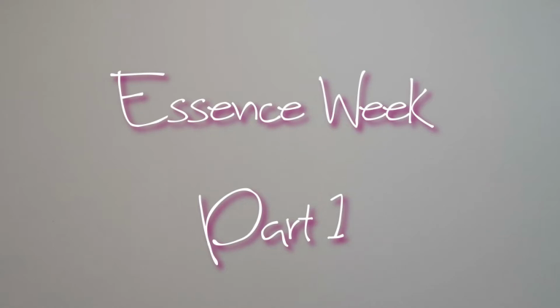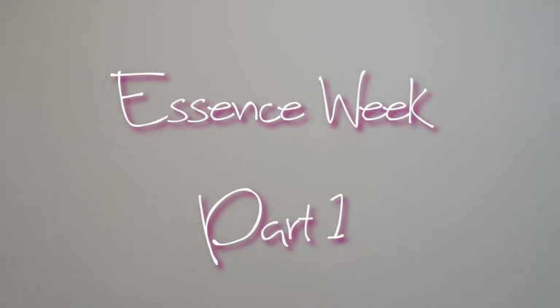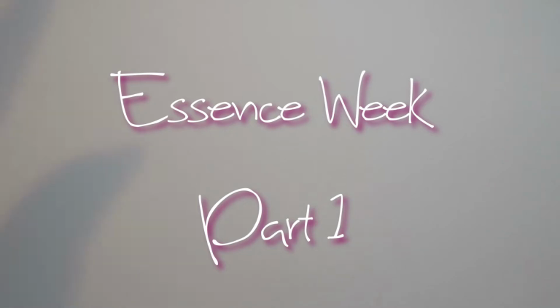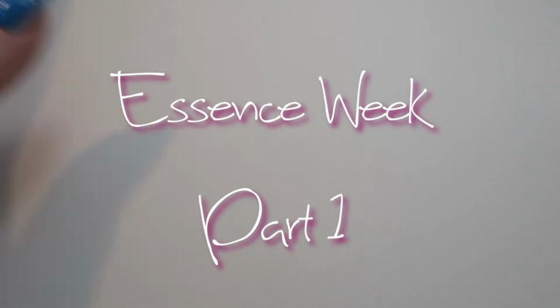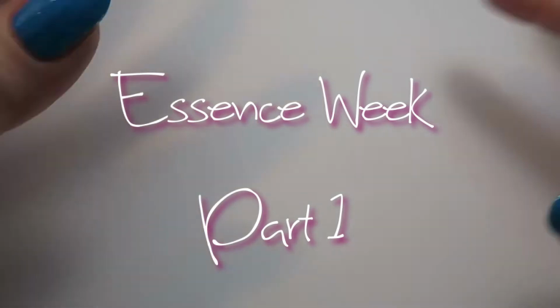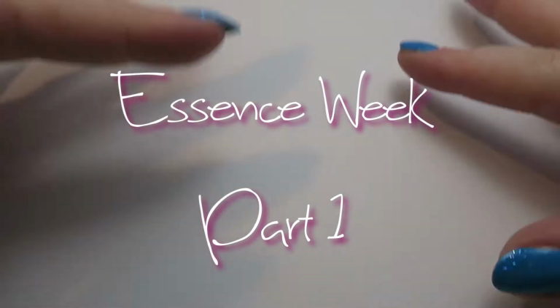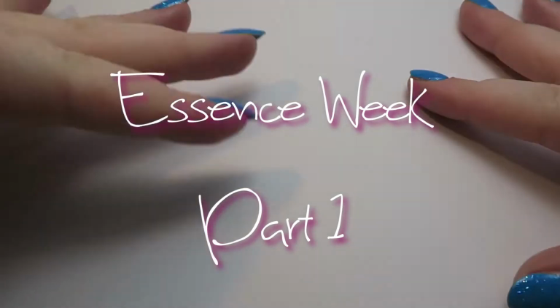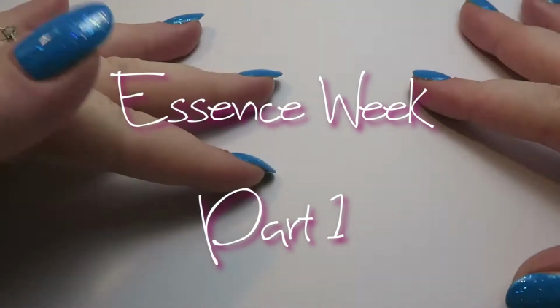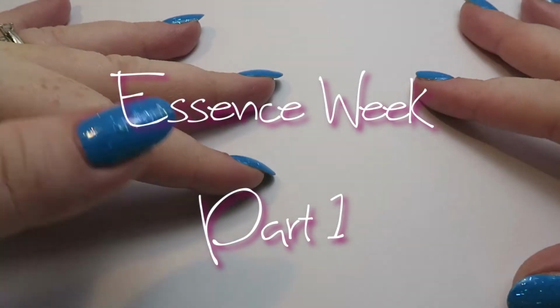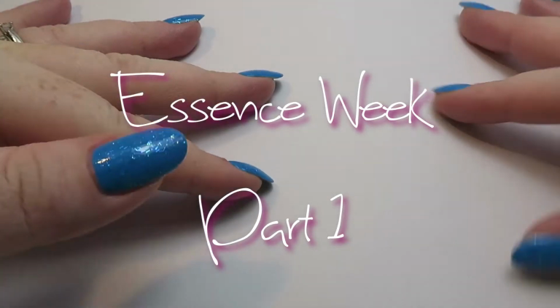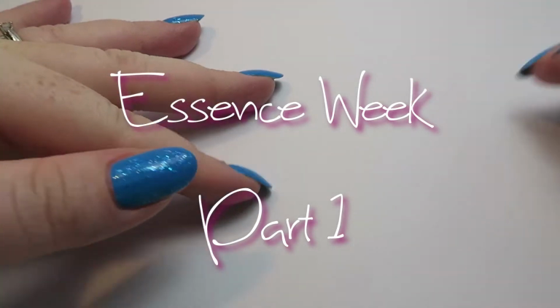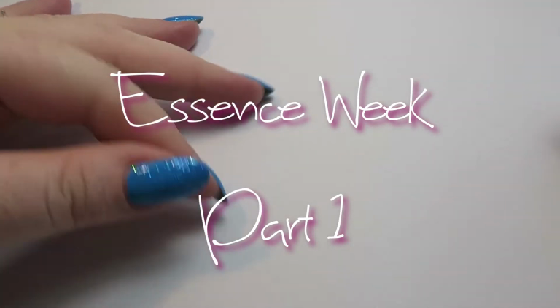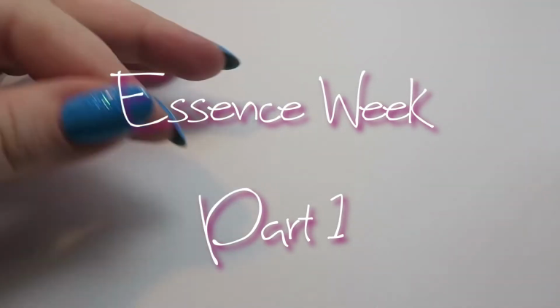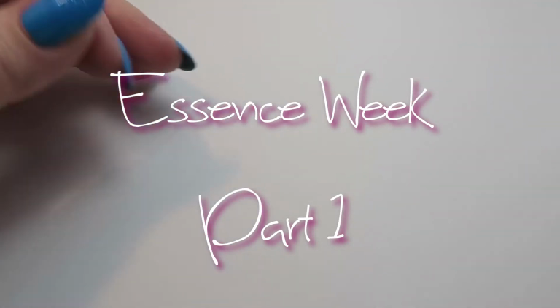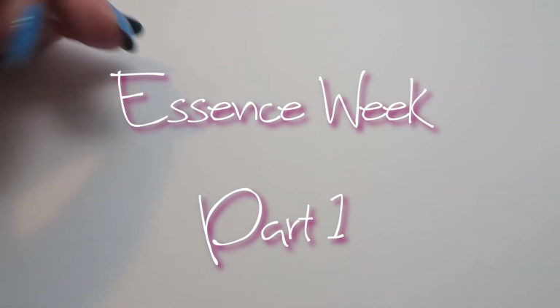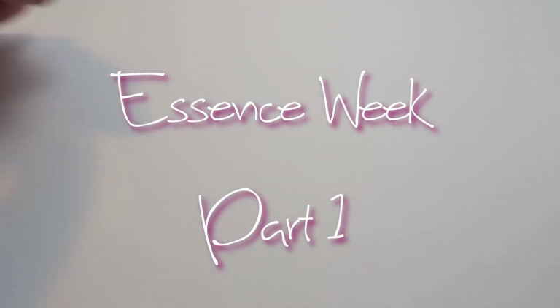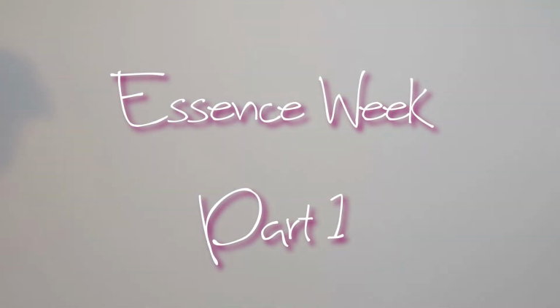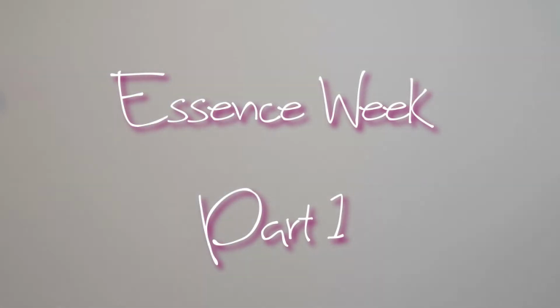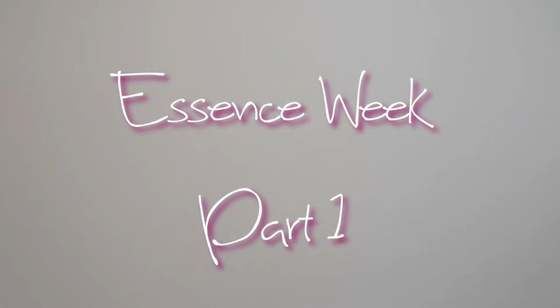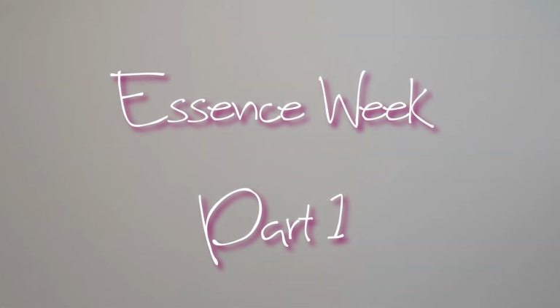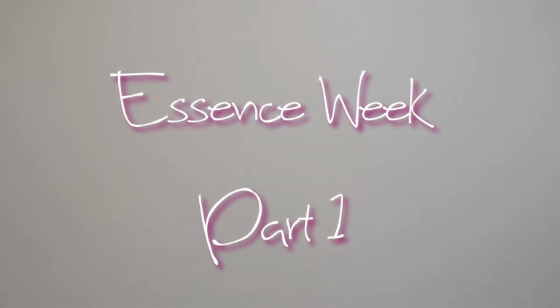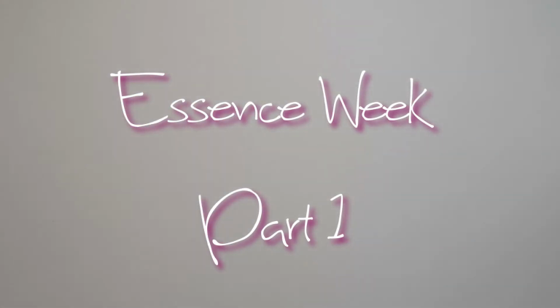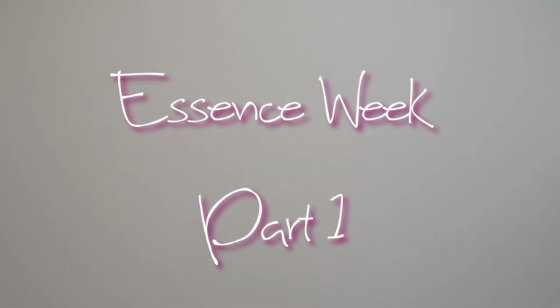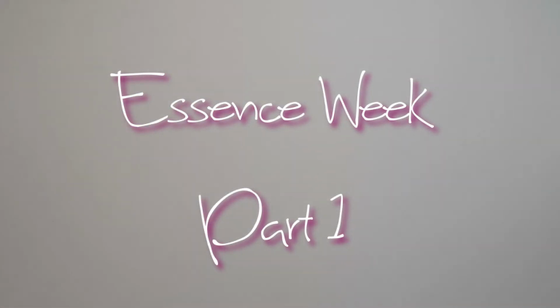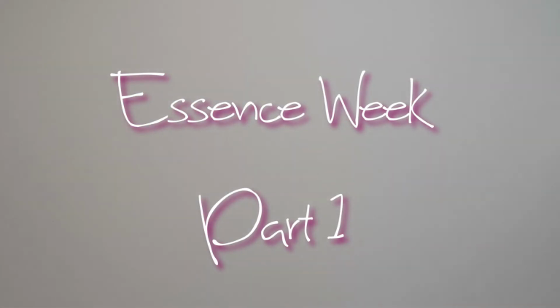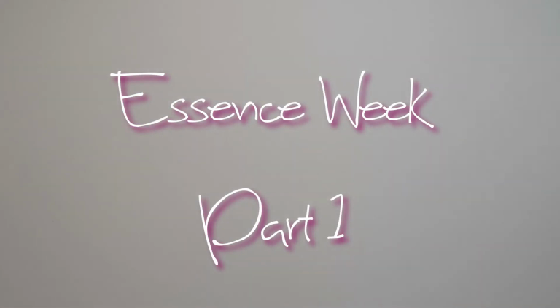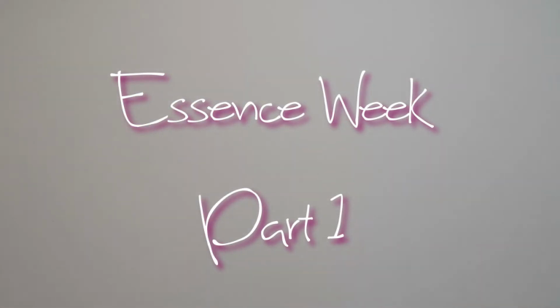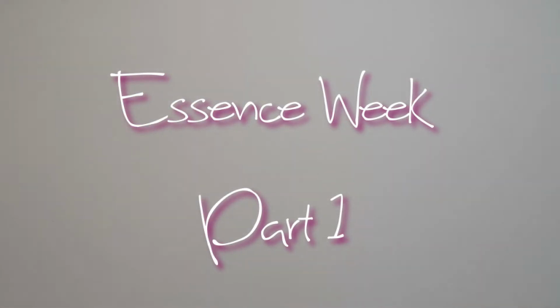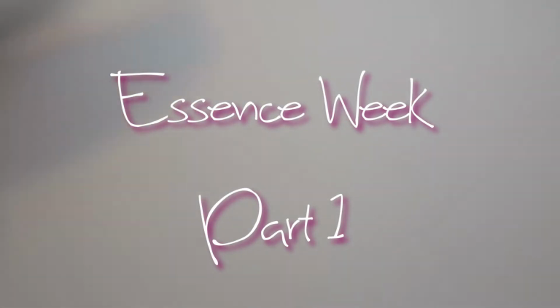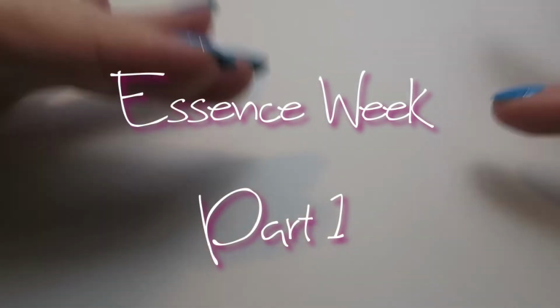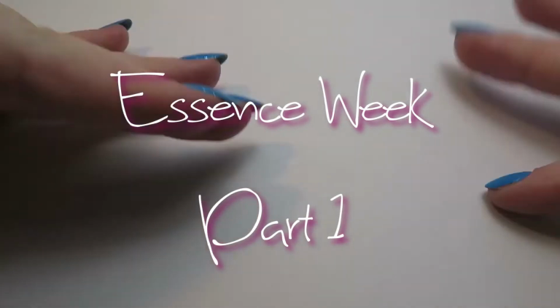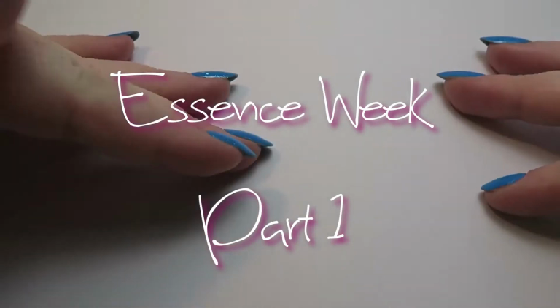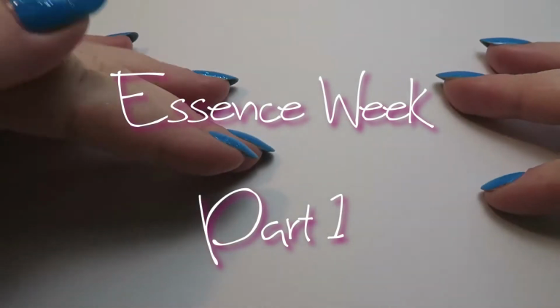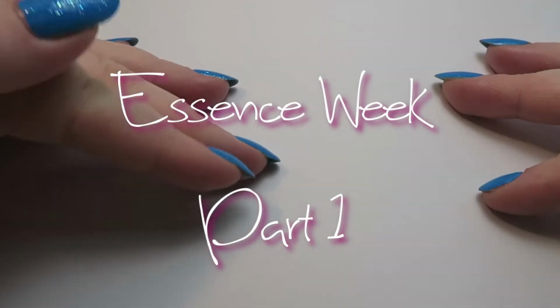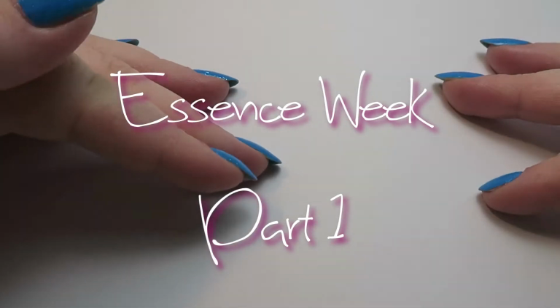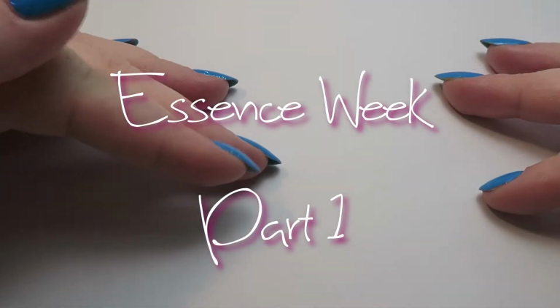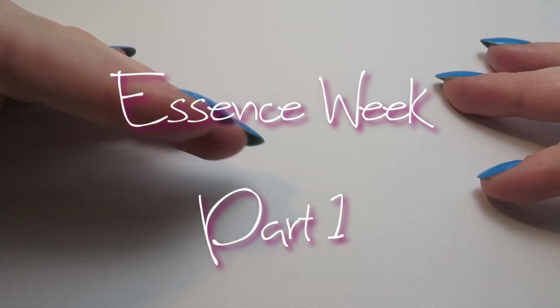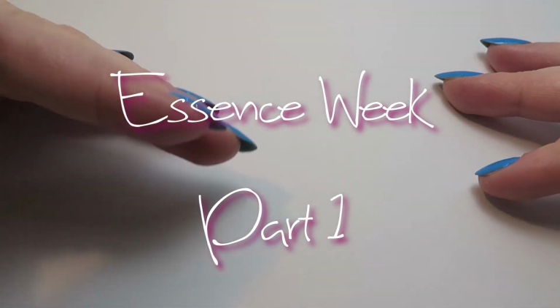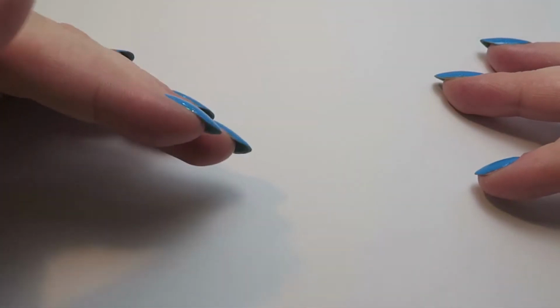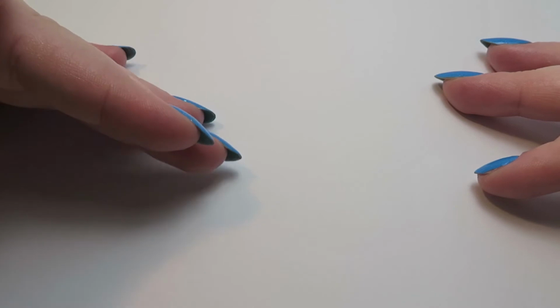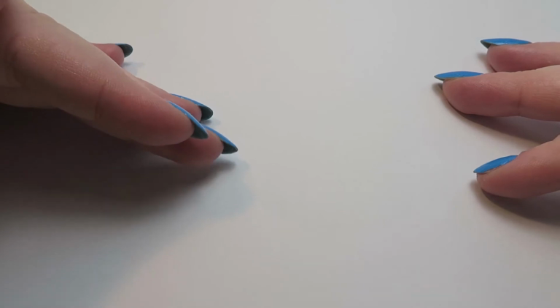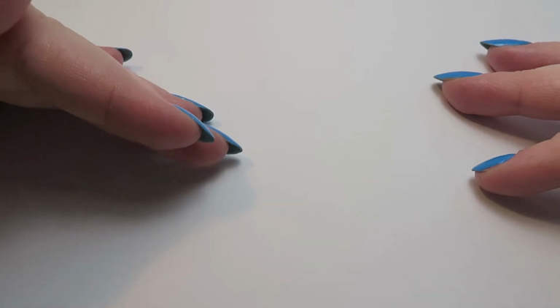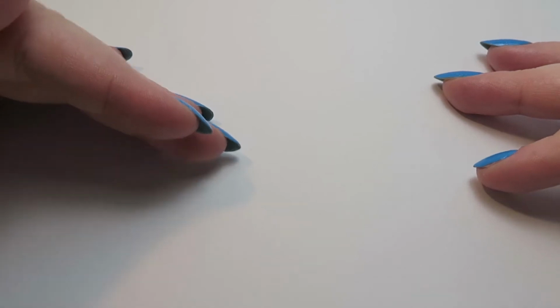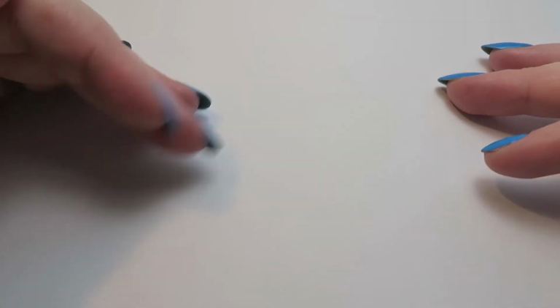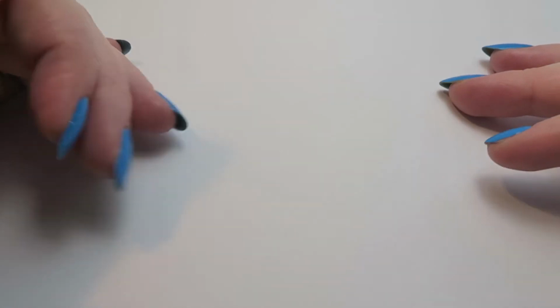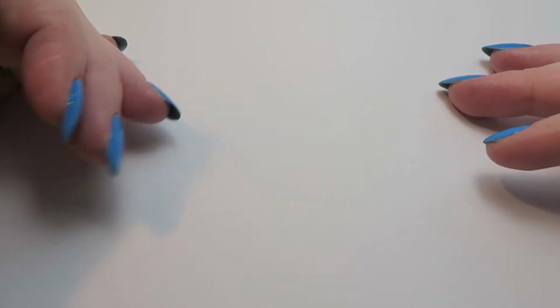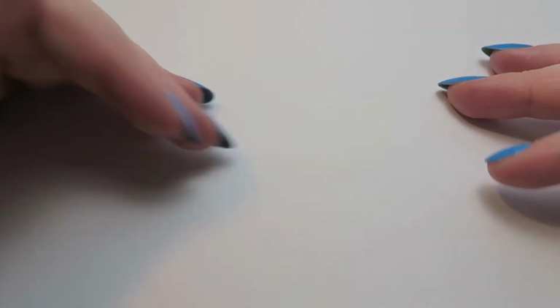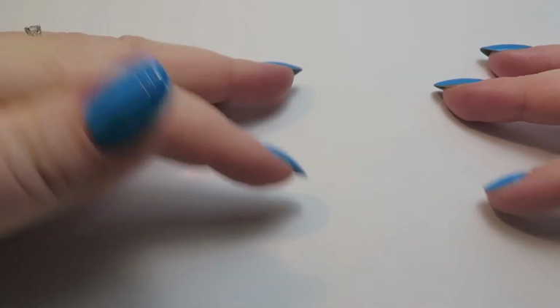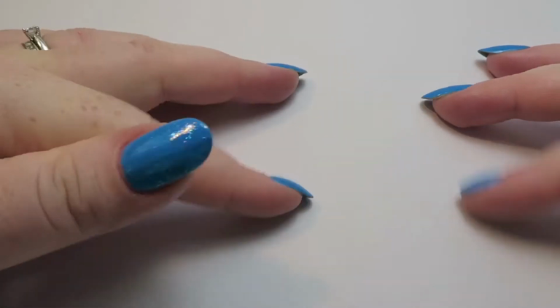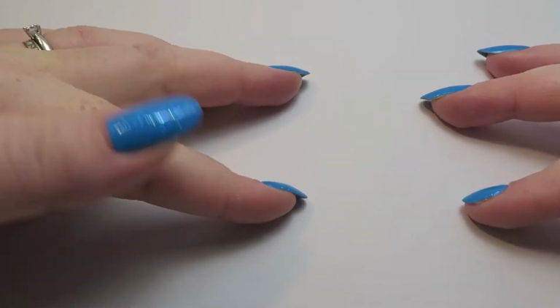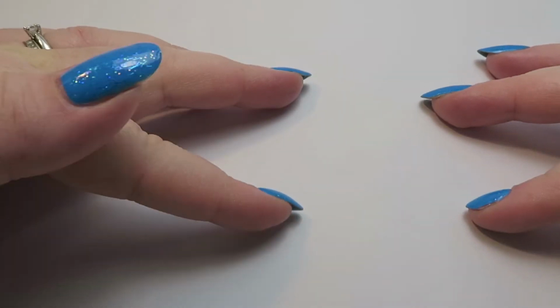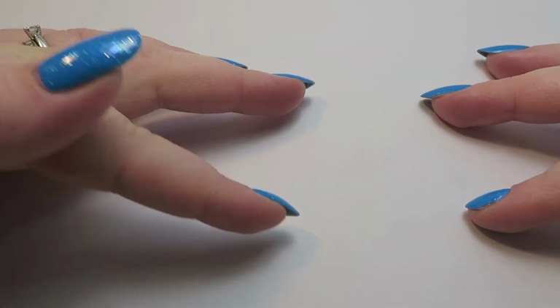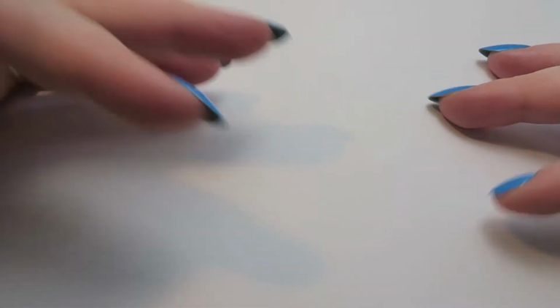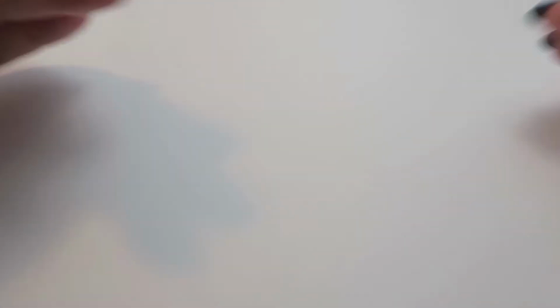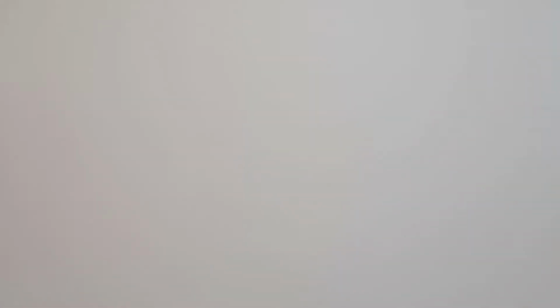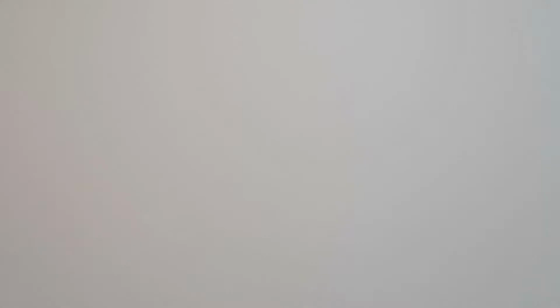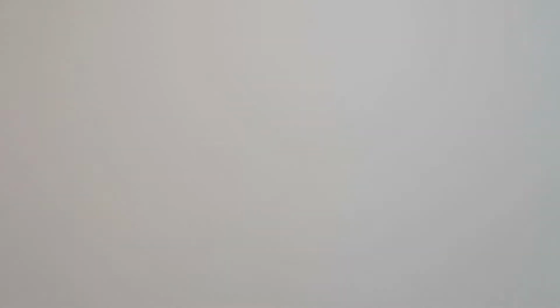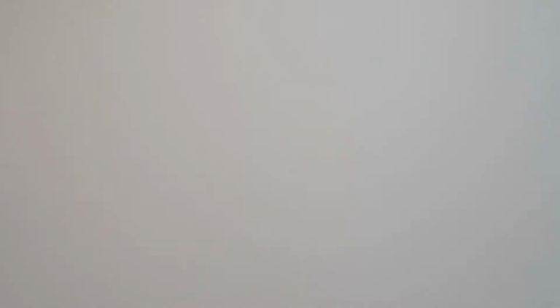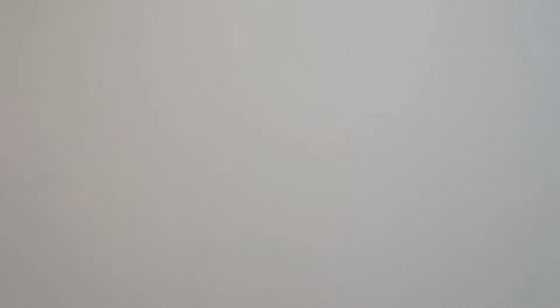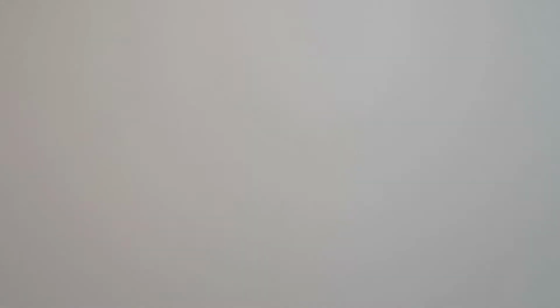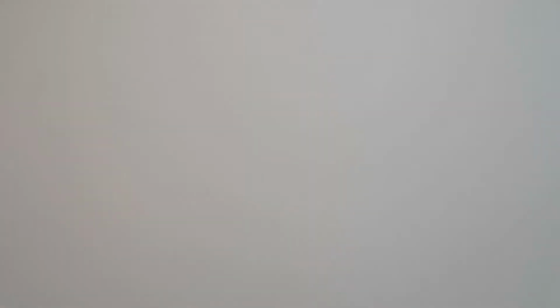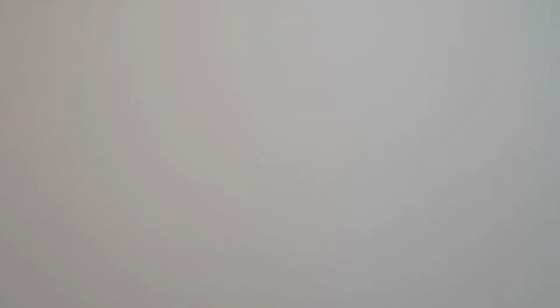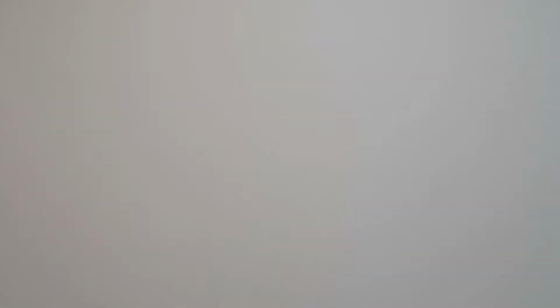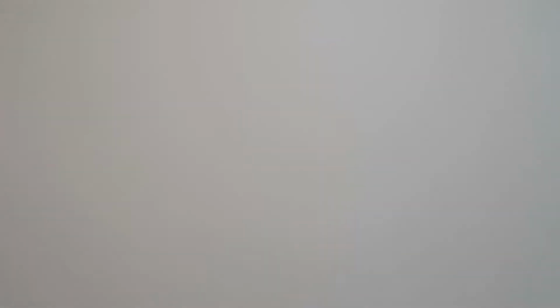Hi everyone, it's Katherine, or Mrs. Cronall, and I'm here today with the first of my essence videos for this week.